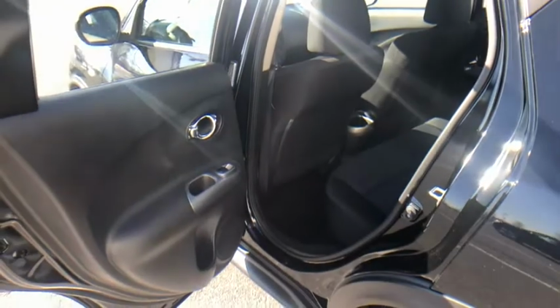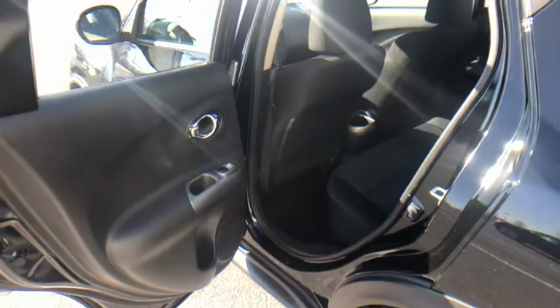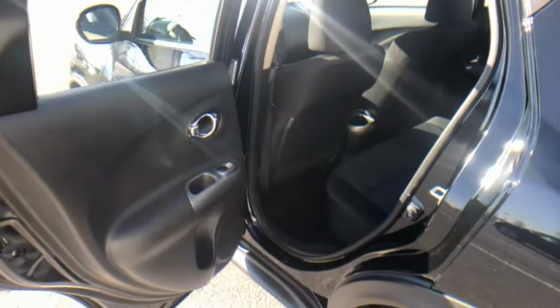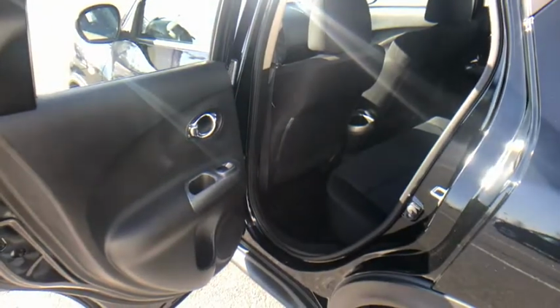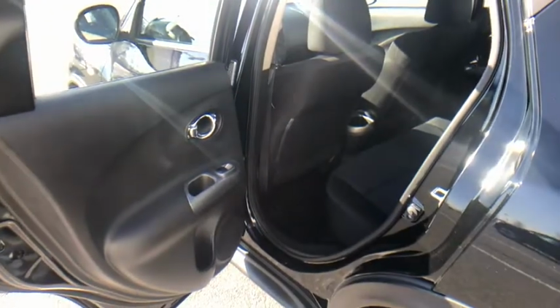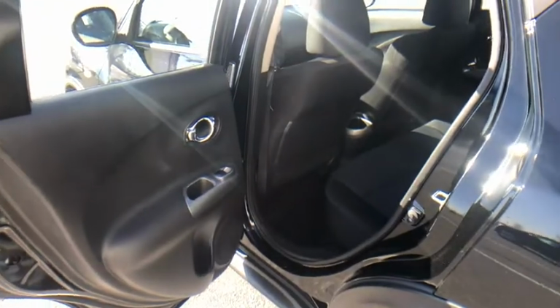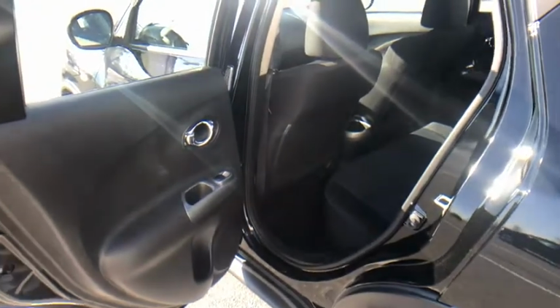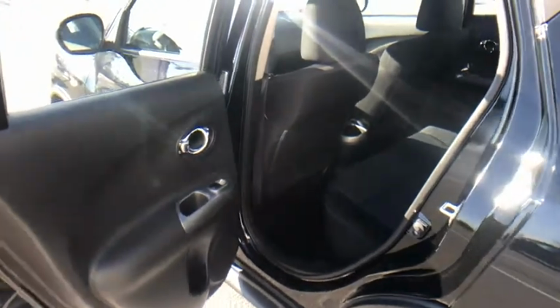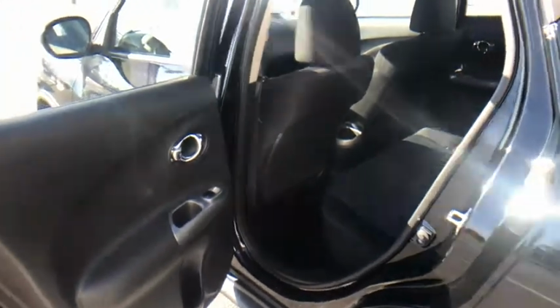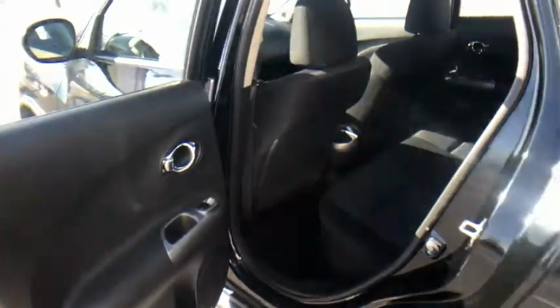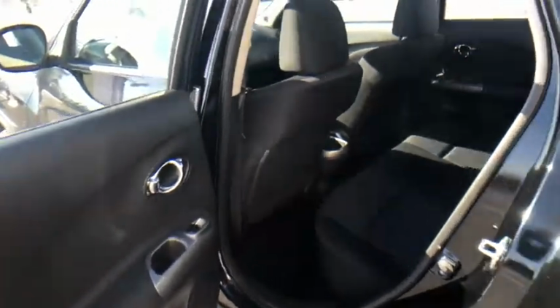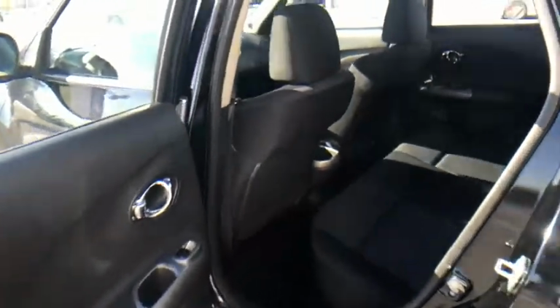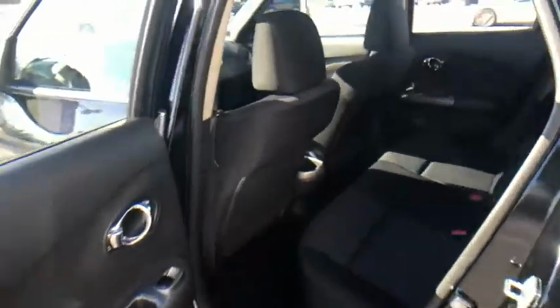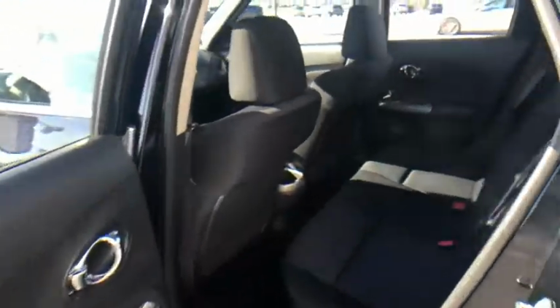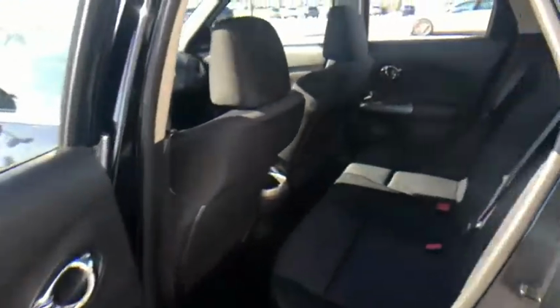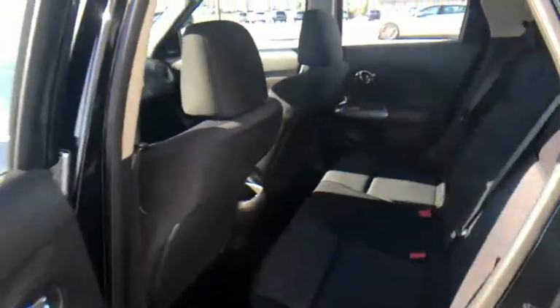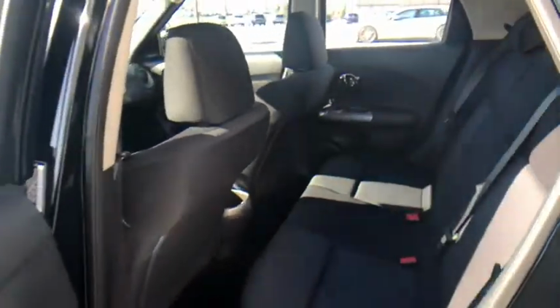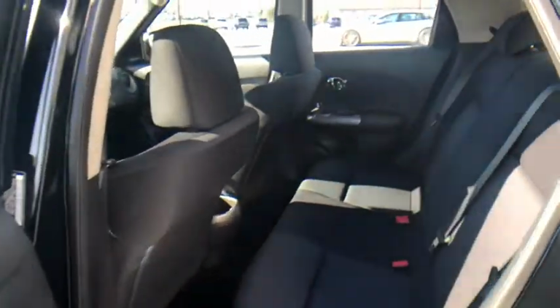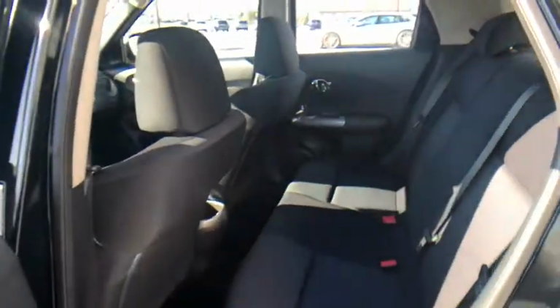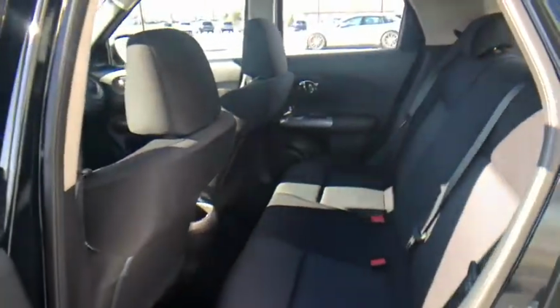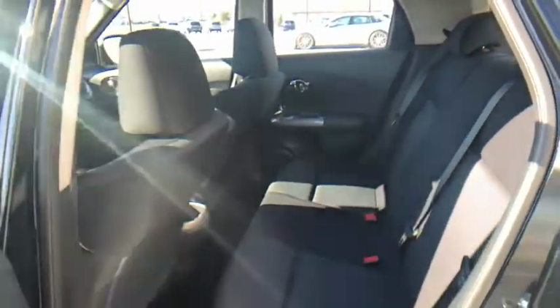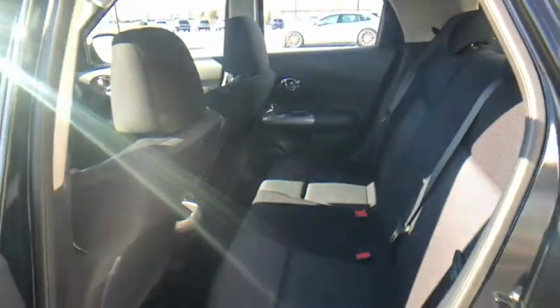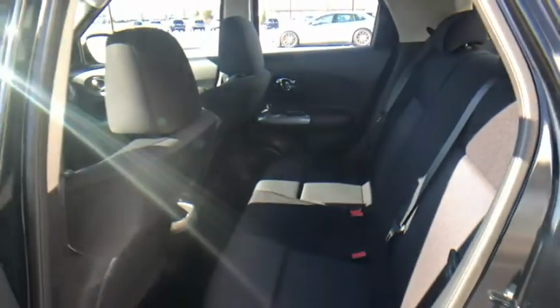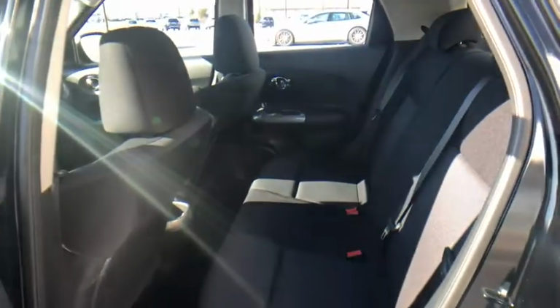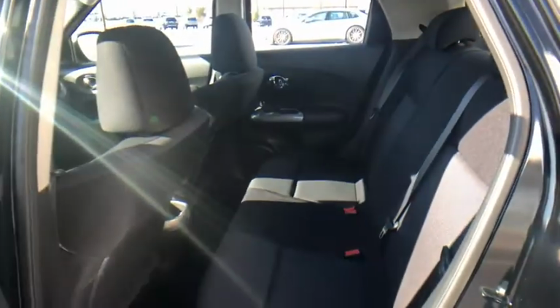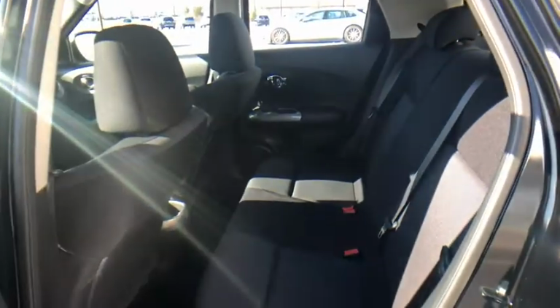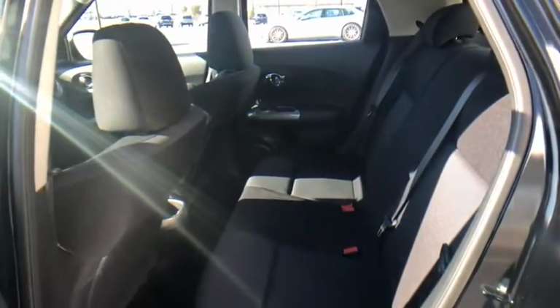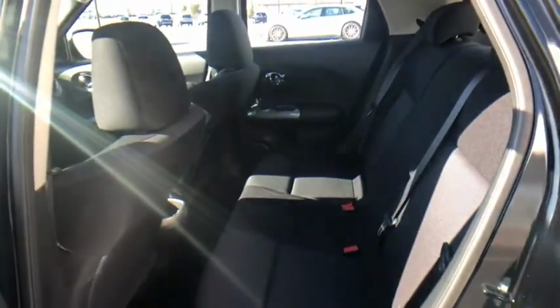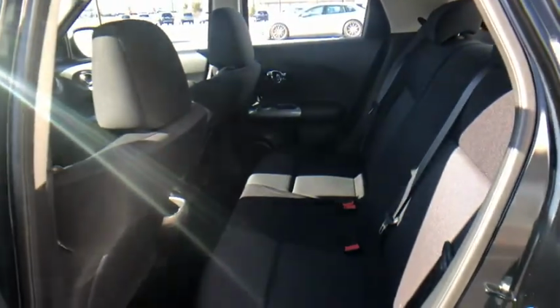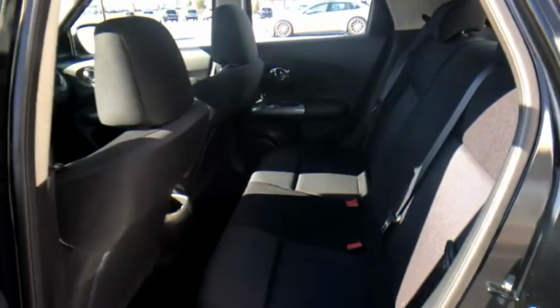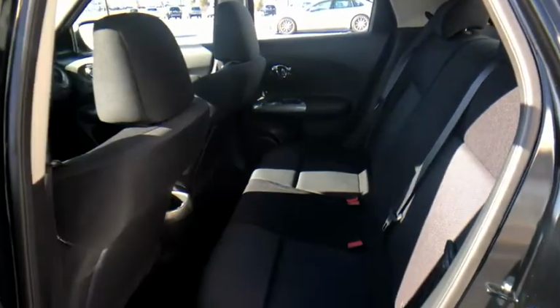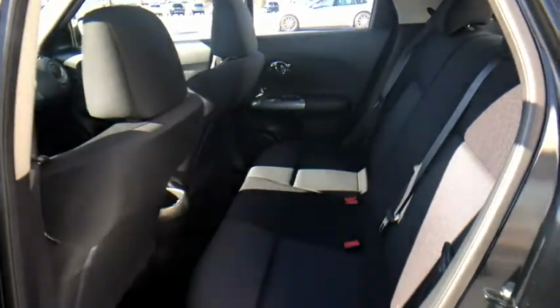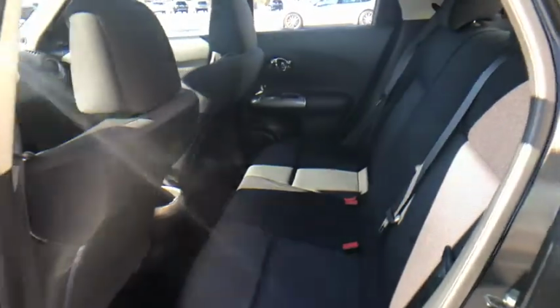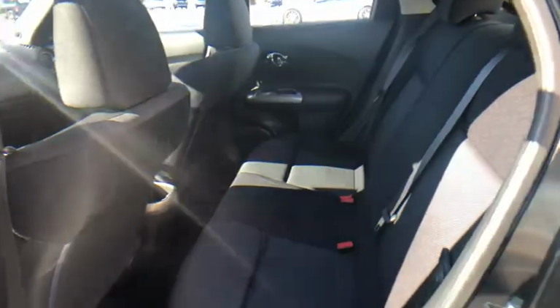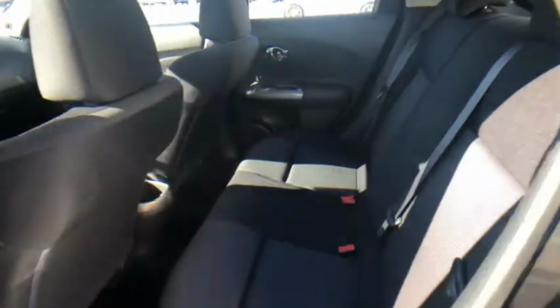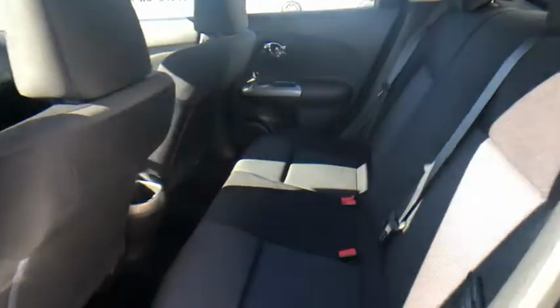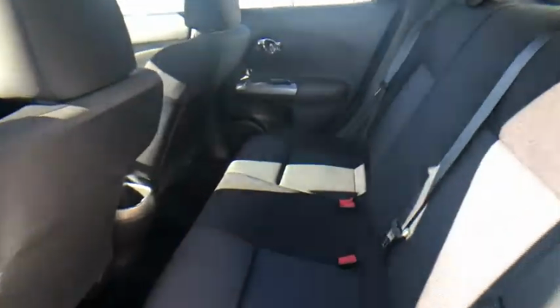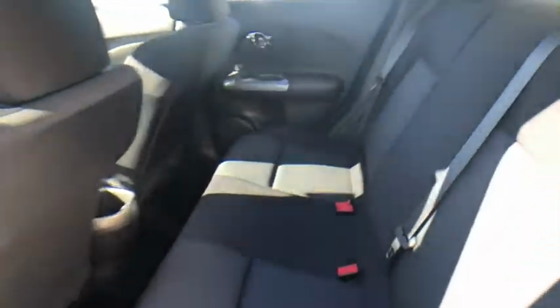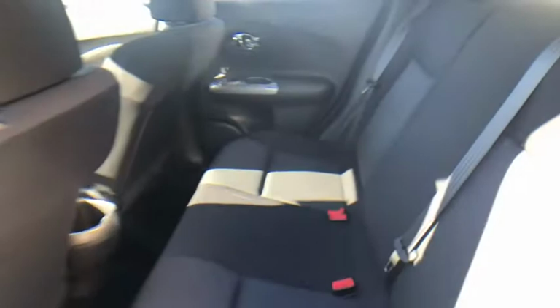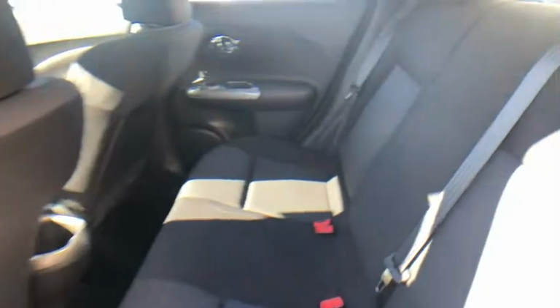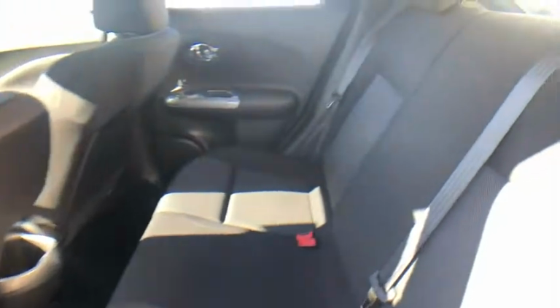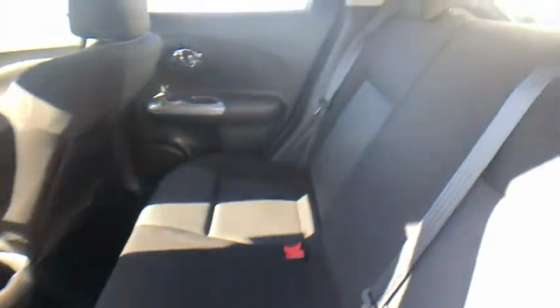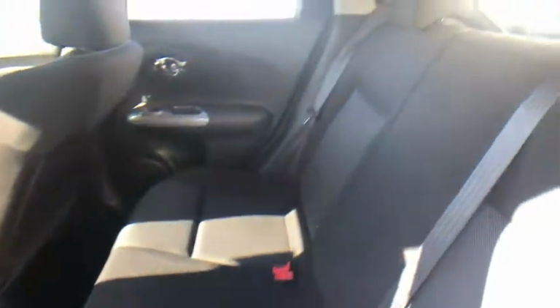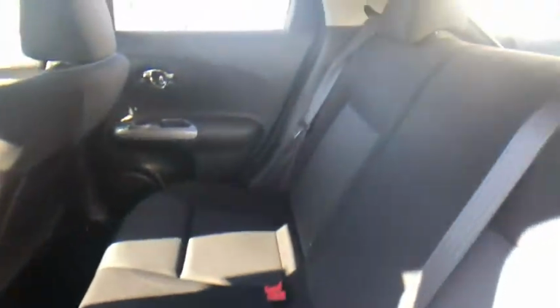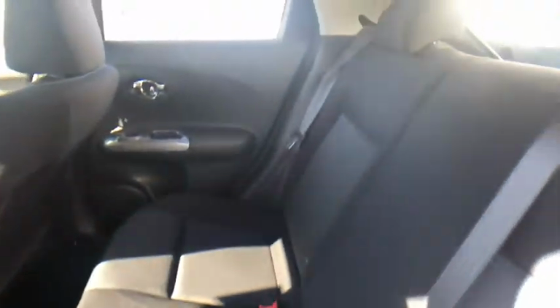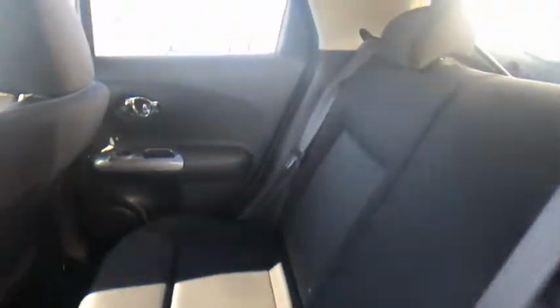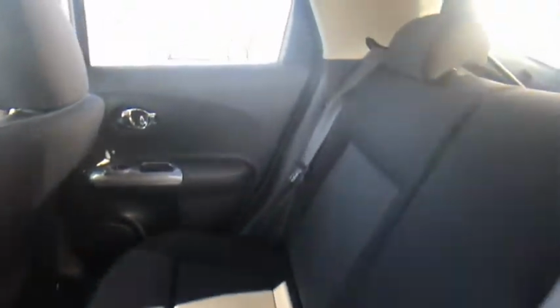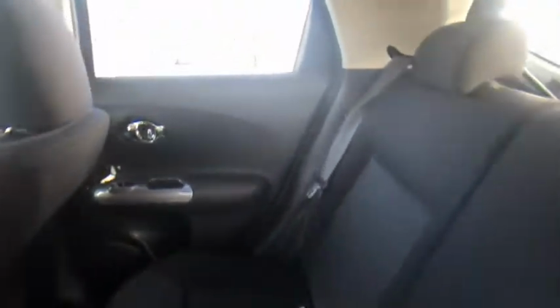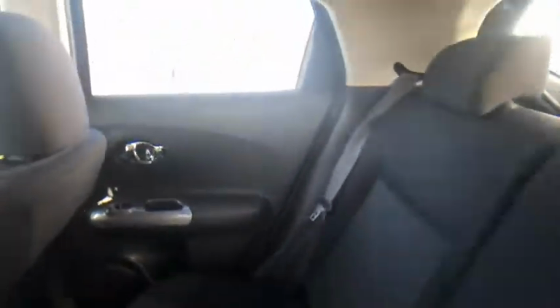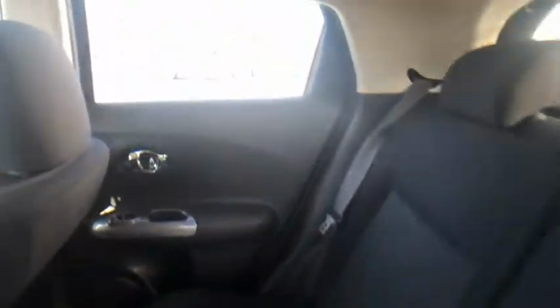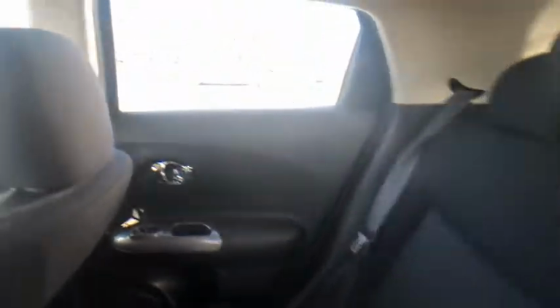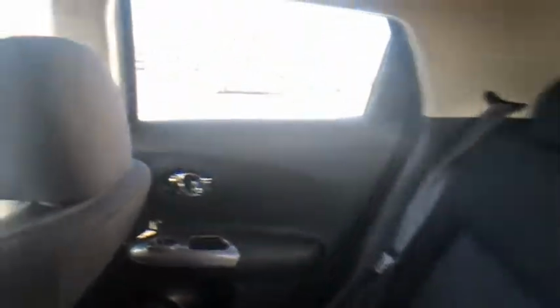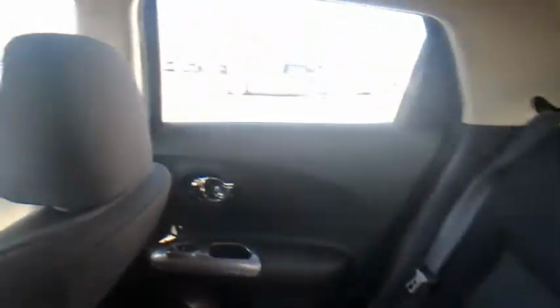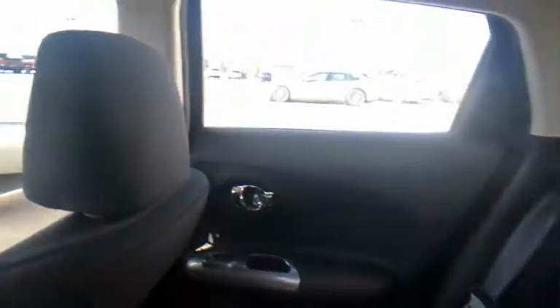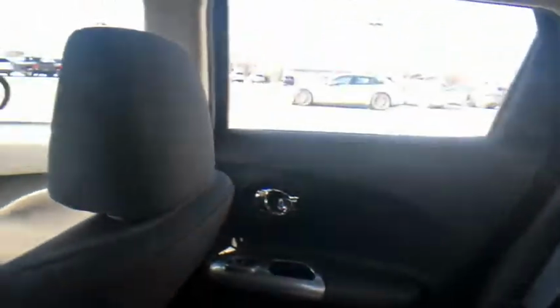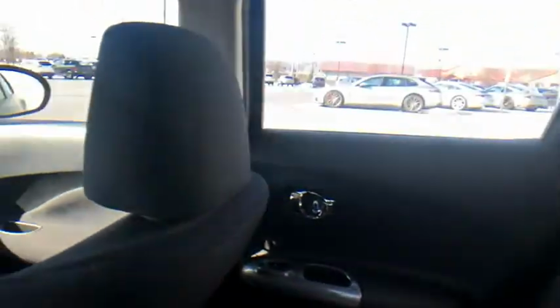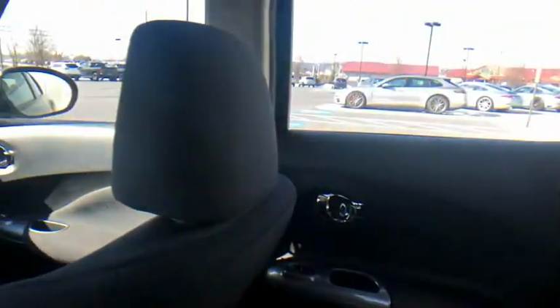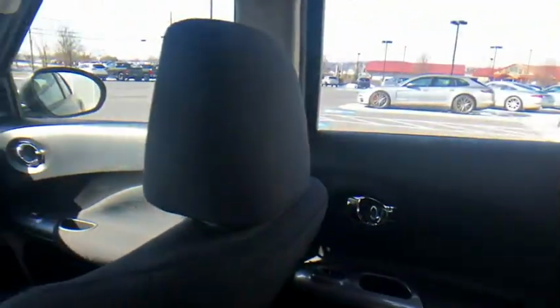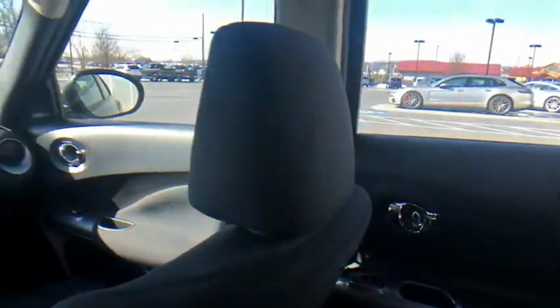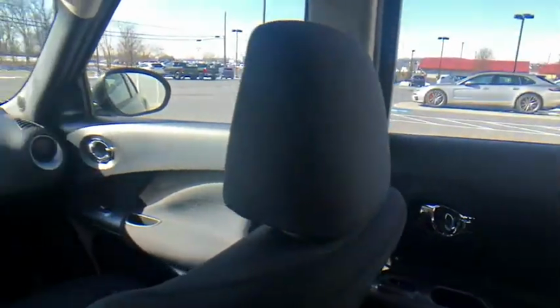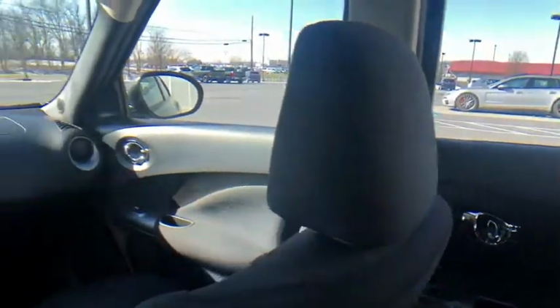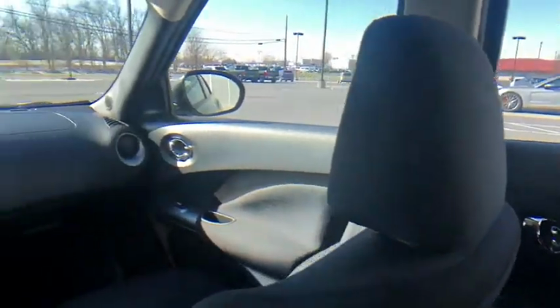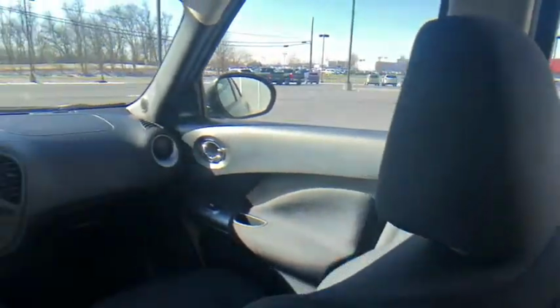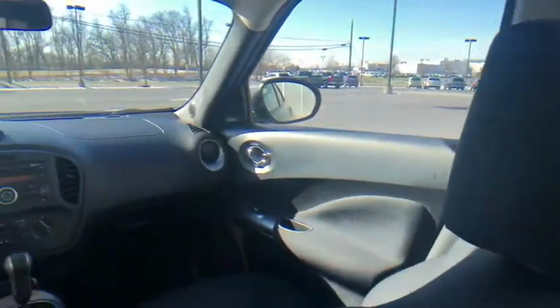Remote keyless entry, panic alarm, rear window wiper, cloth seat trim, driver vanity mirror, front reading lamps.